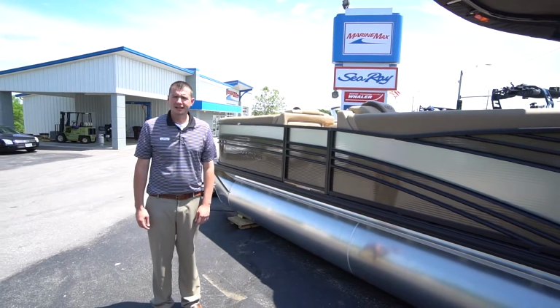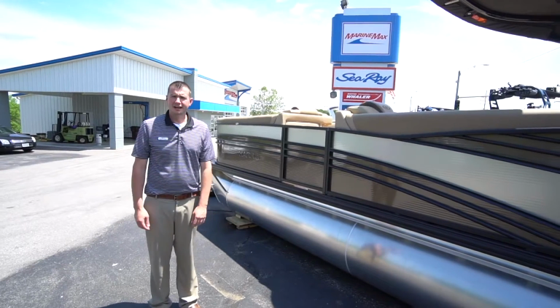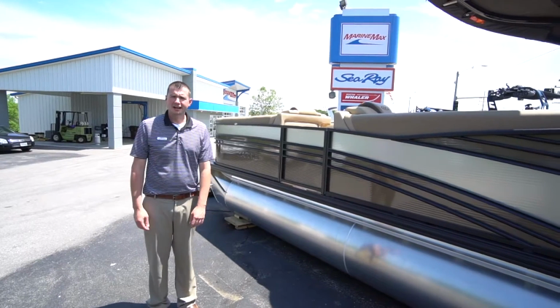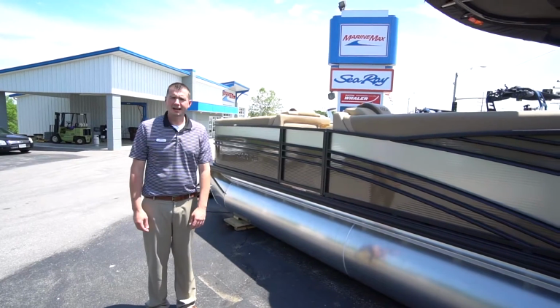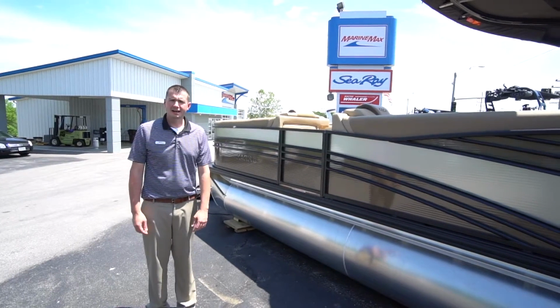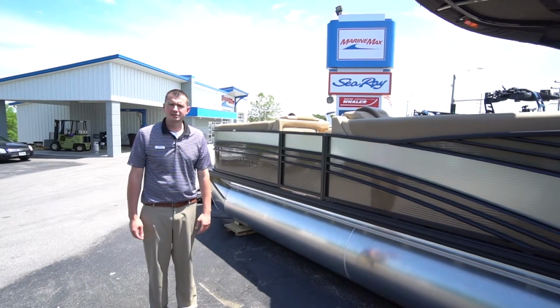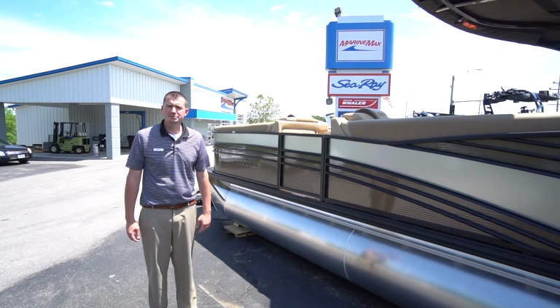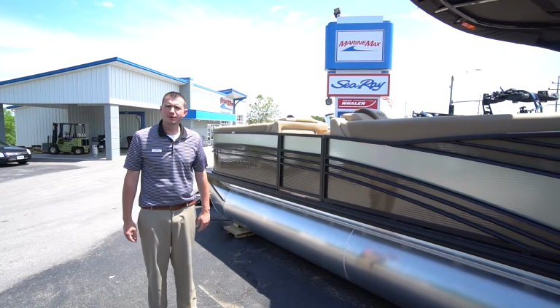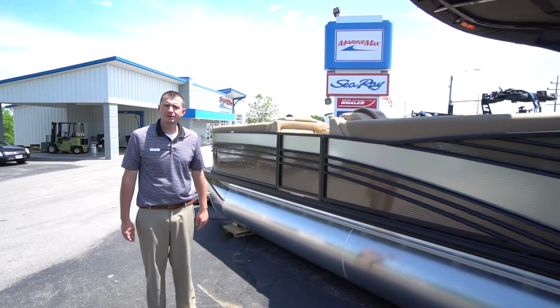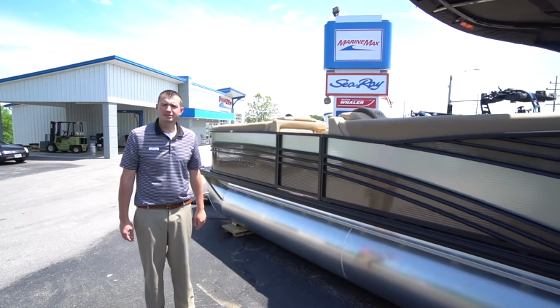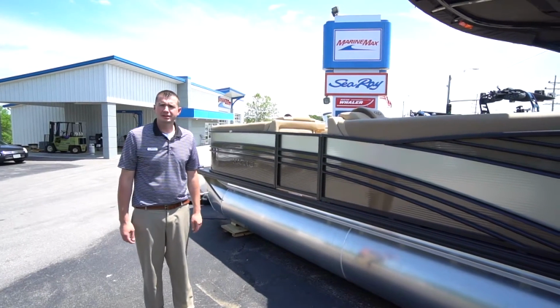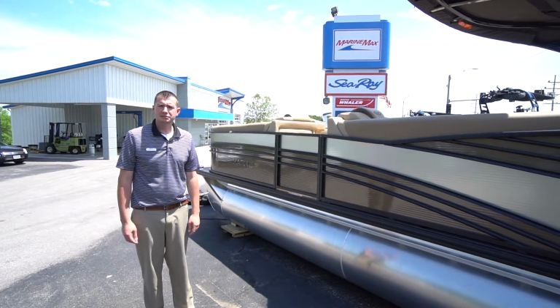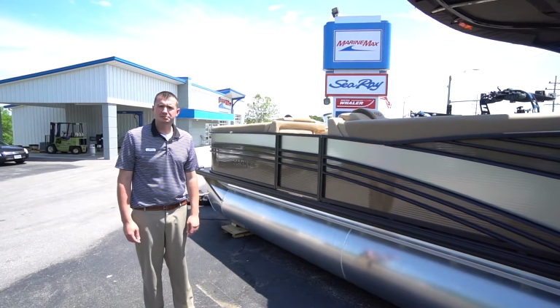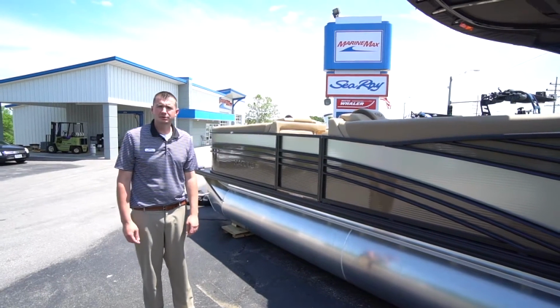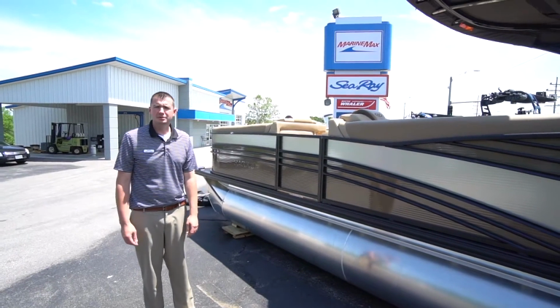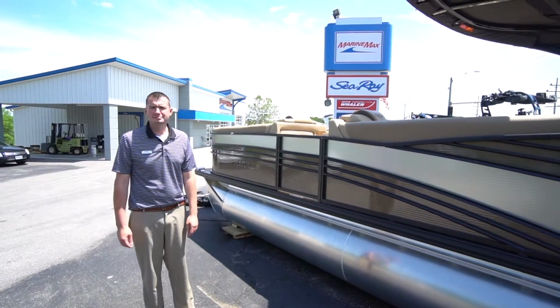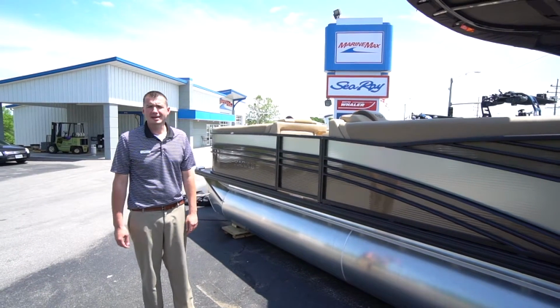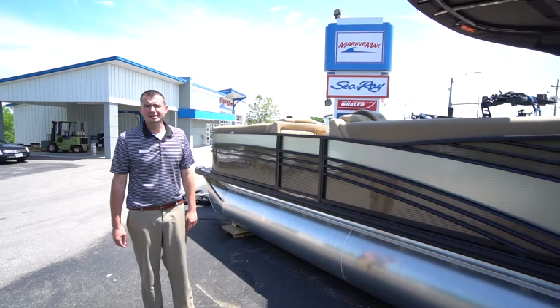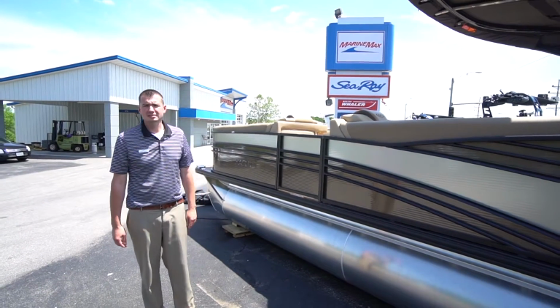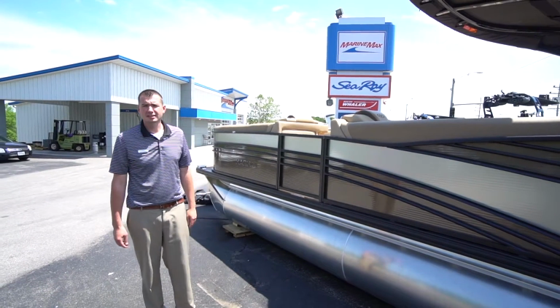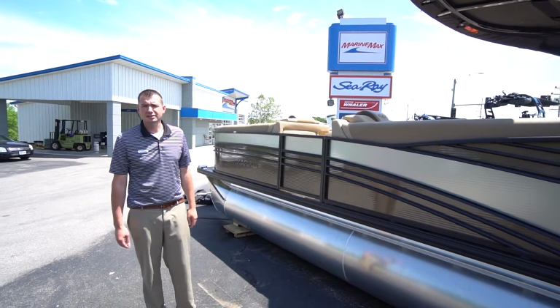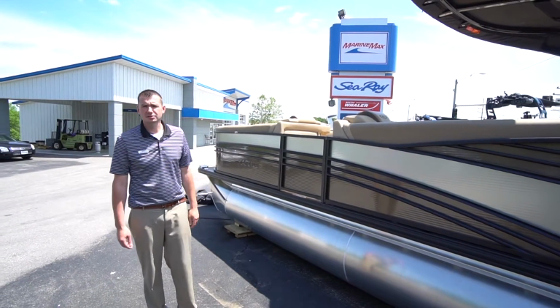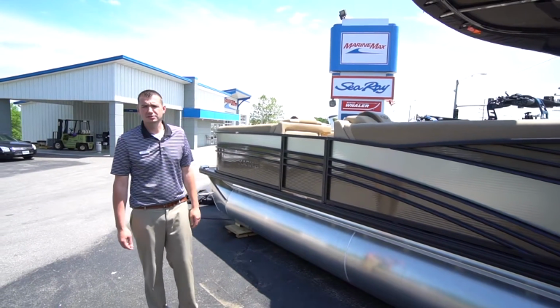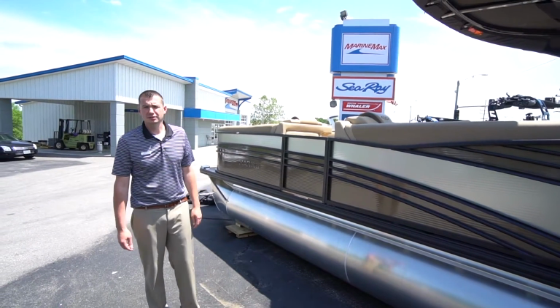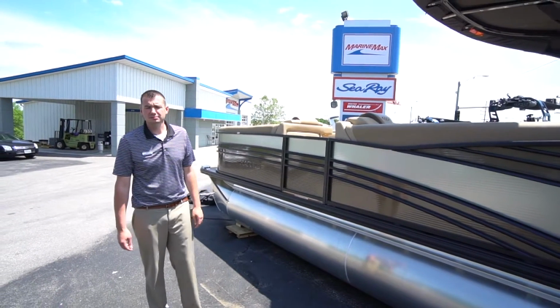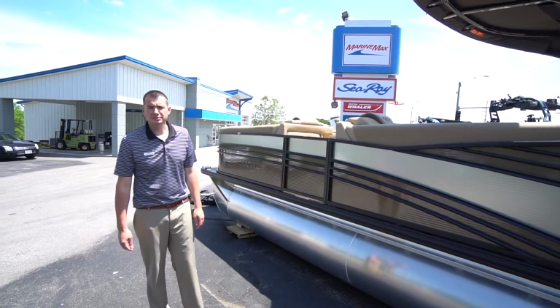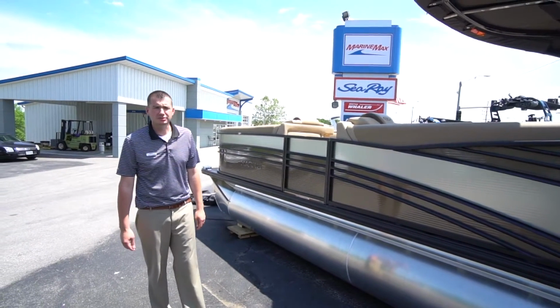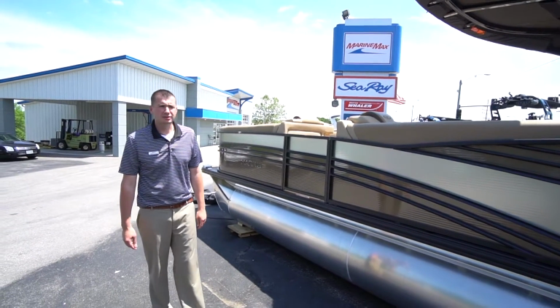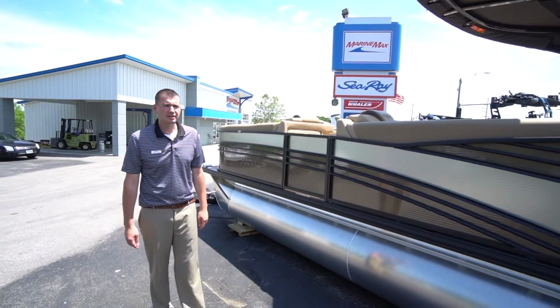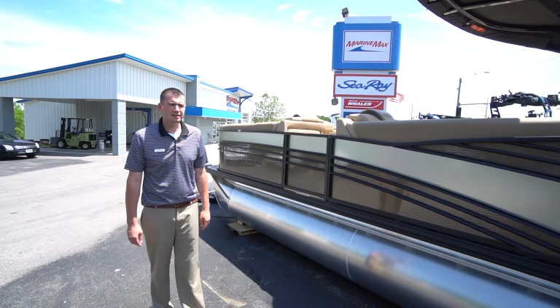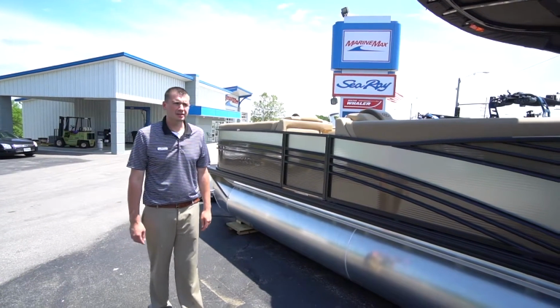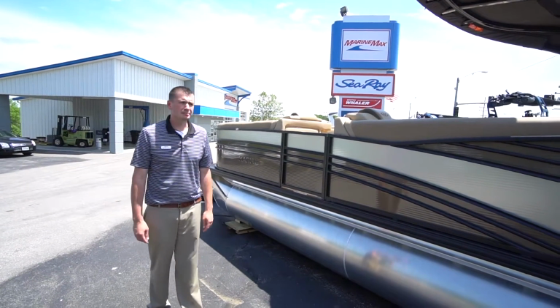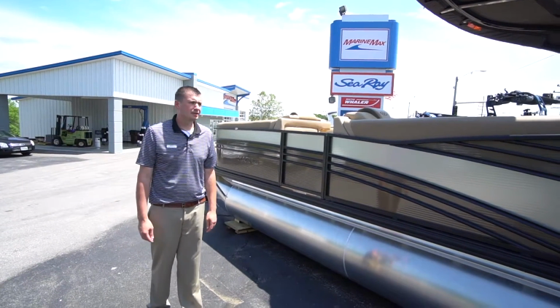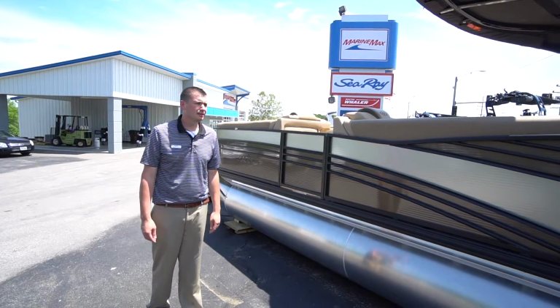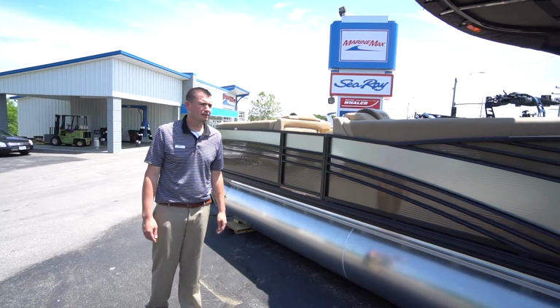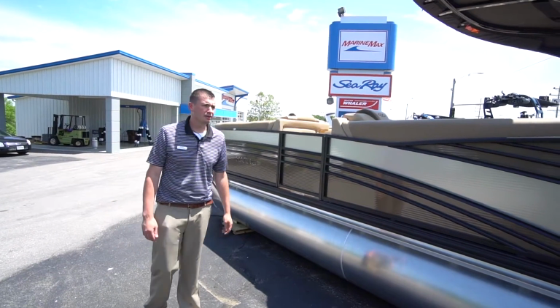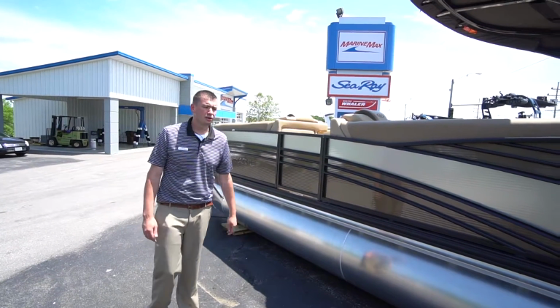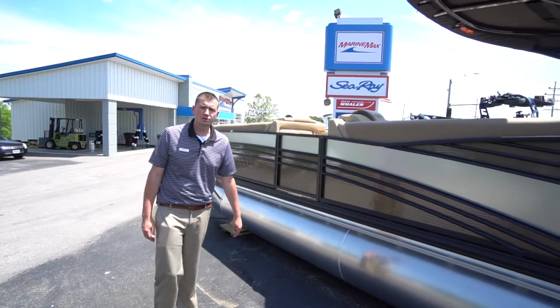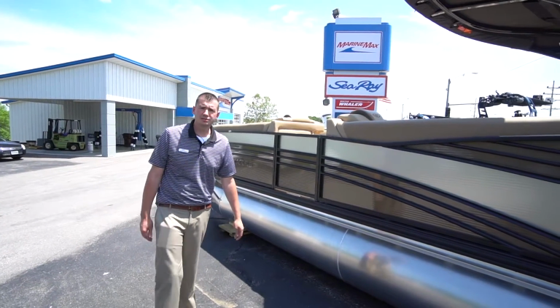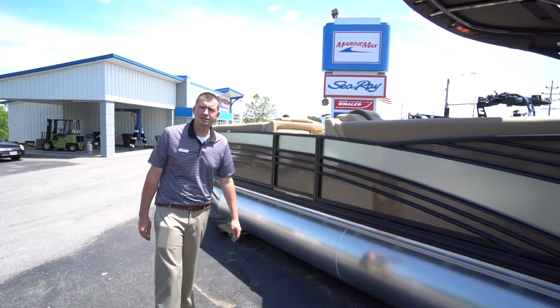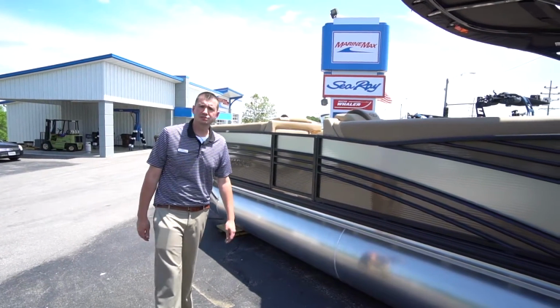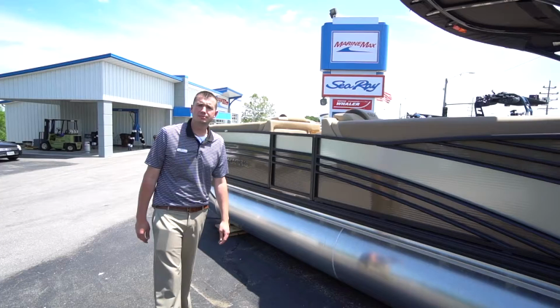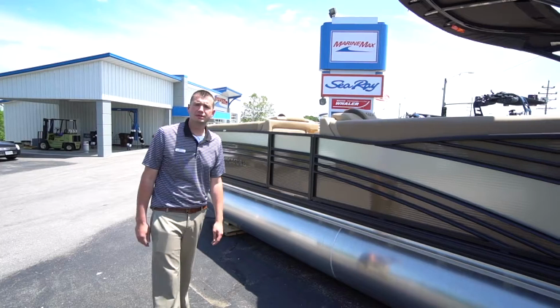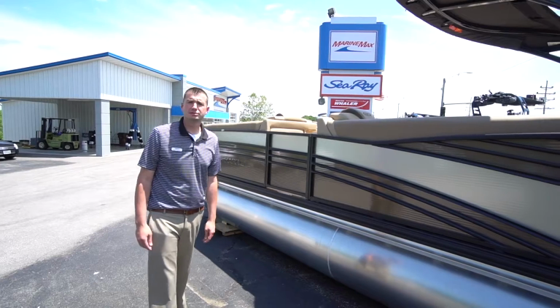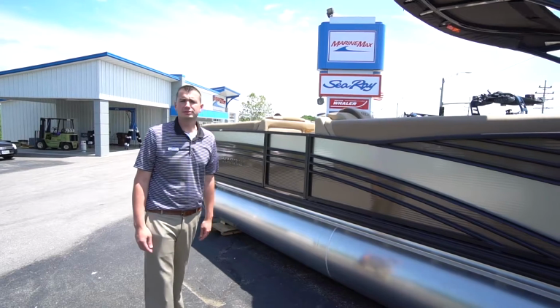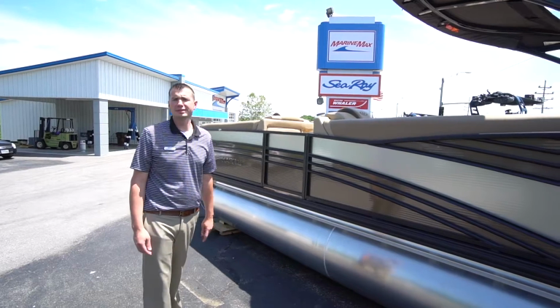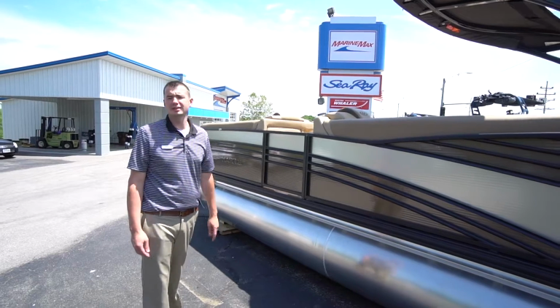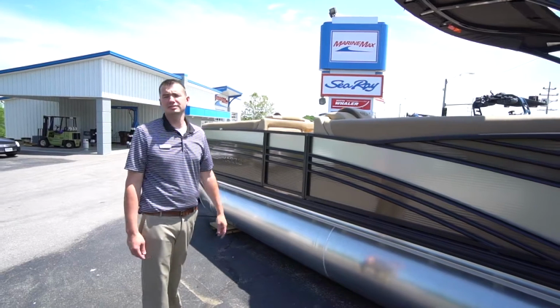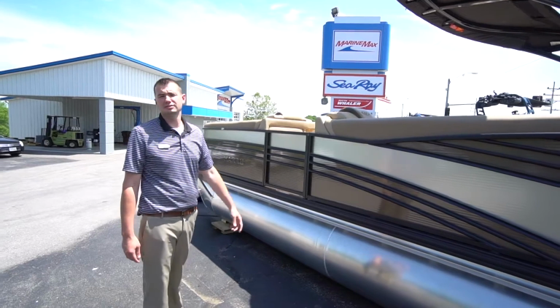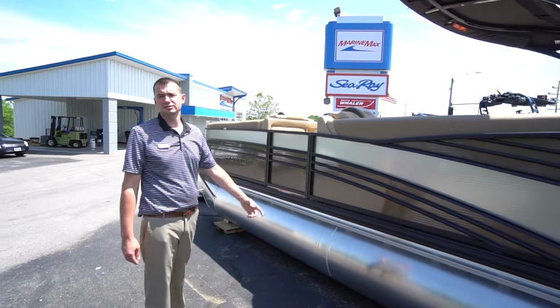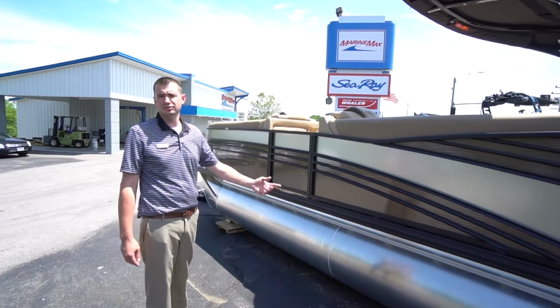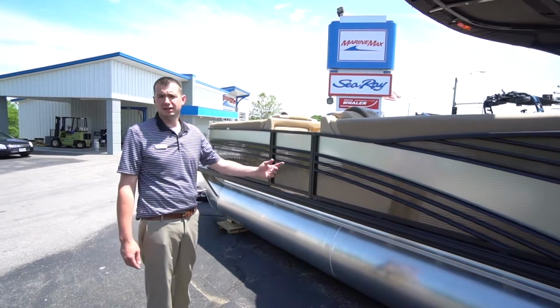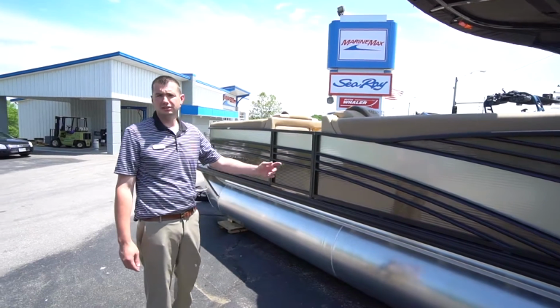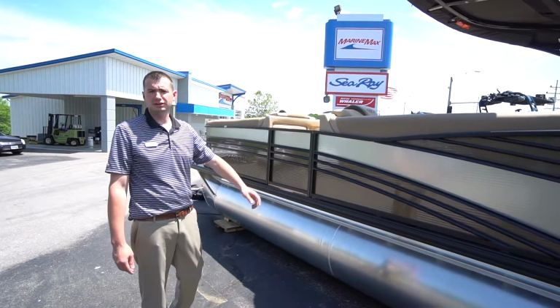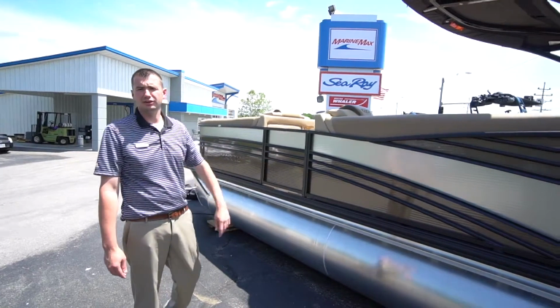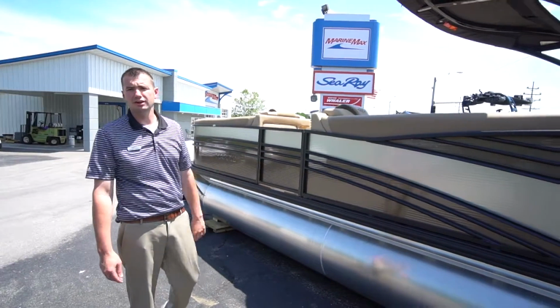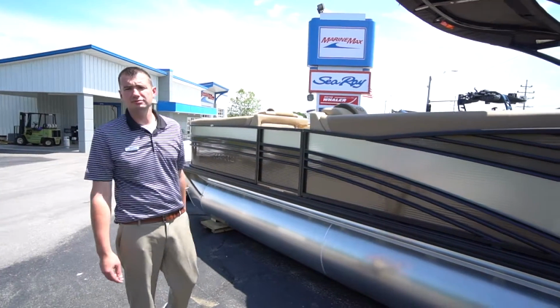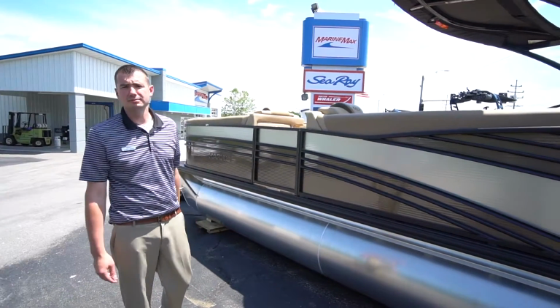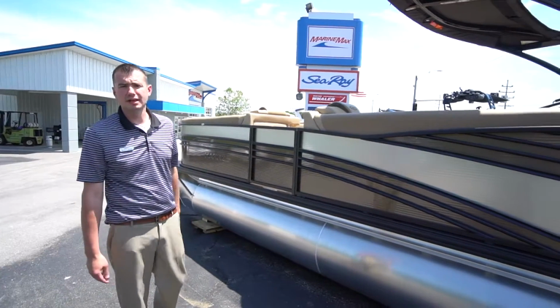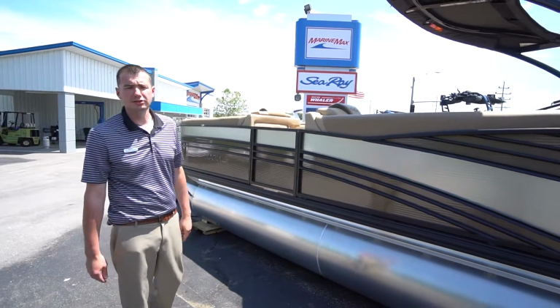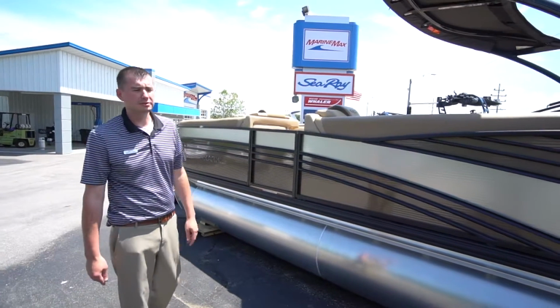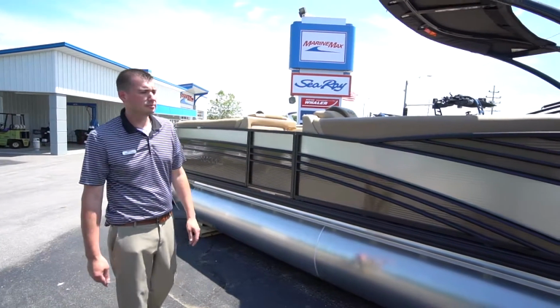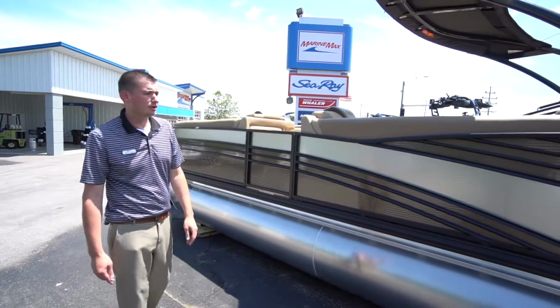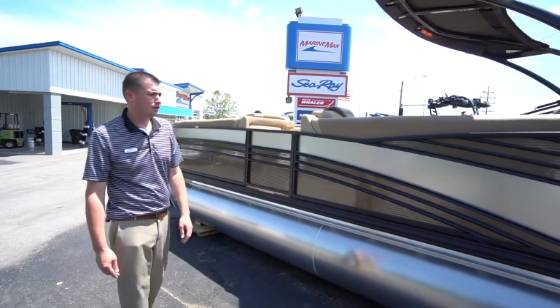Hi, this is Marty Davis, Marine Max, Lake Ozark, Missouri. I'm here at our Osage Beach location directly across from the Outlet Mall.